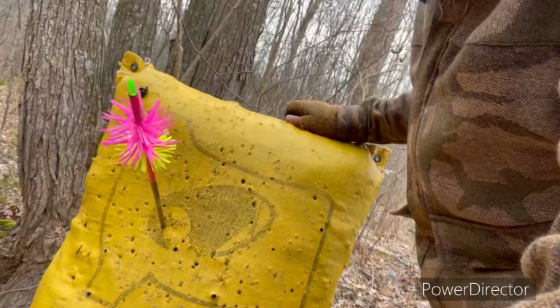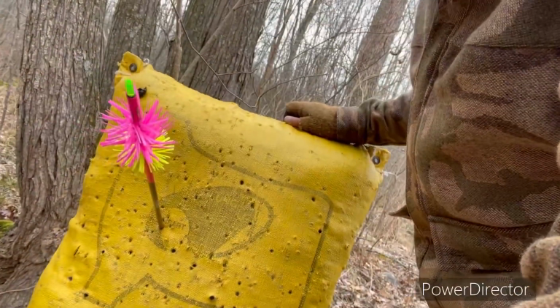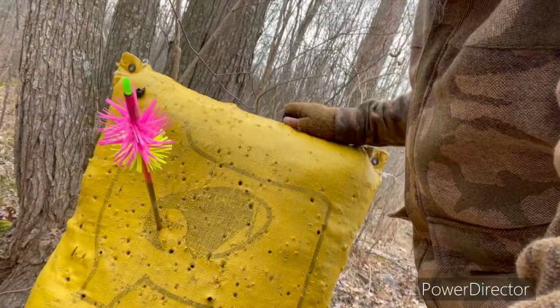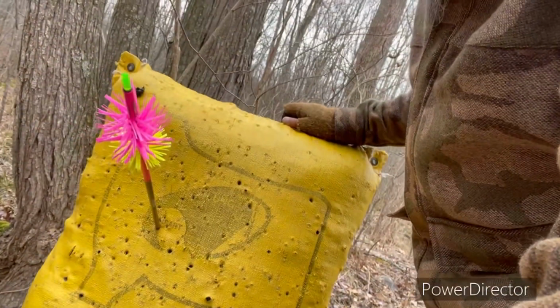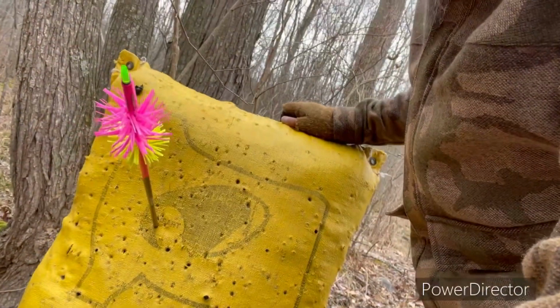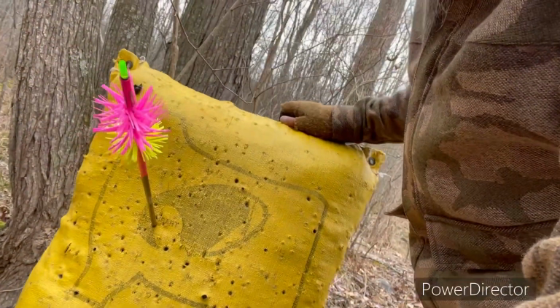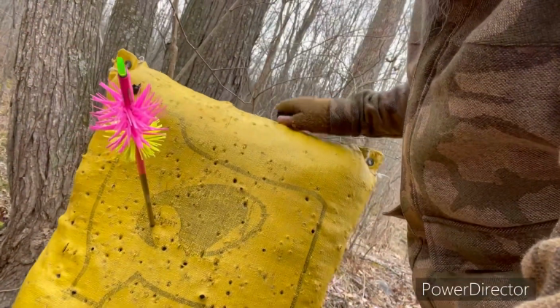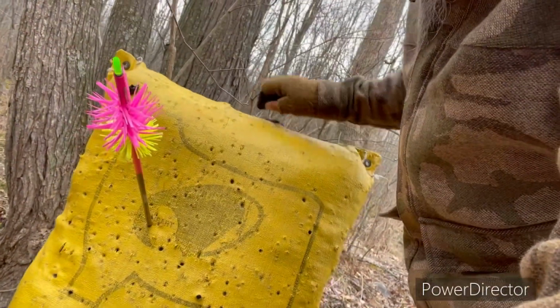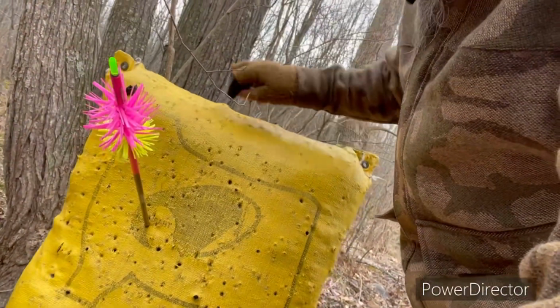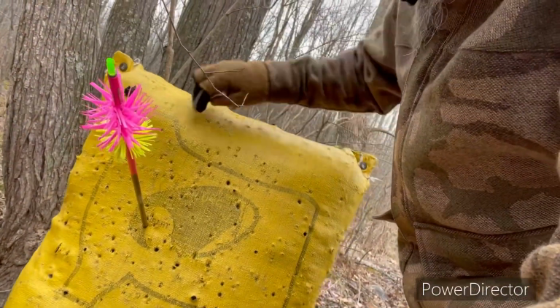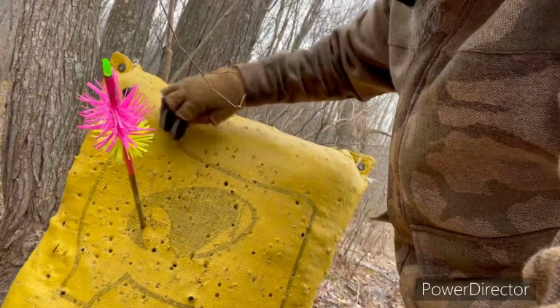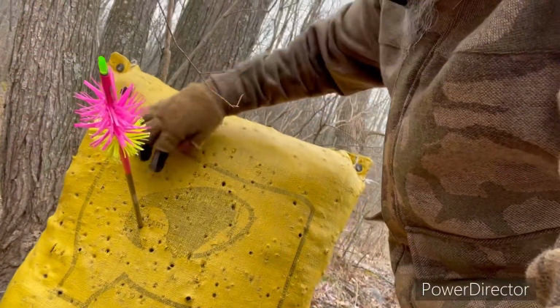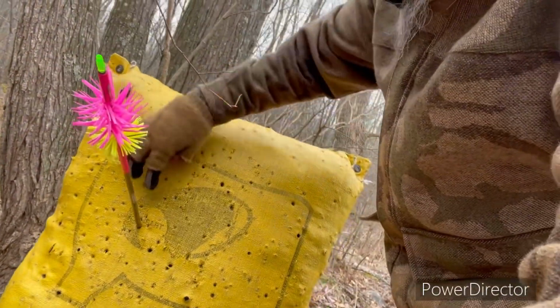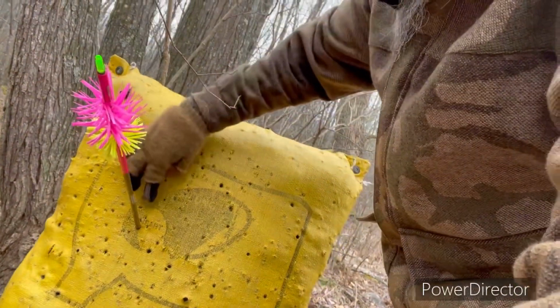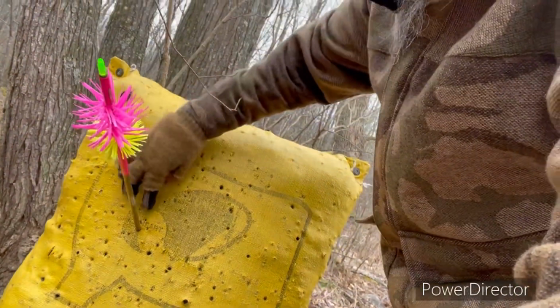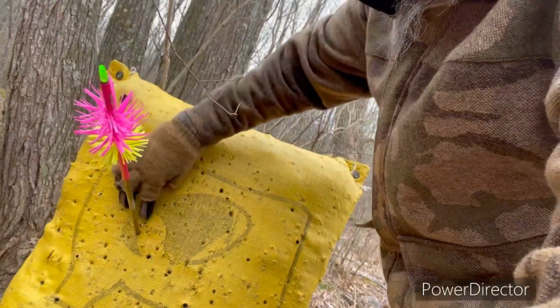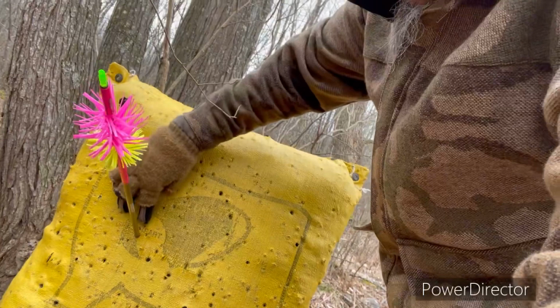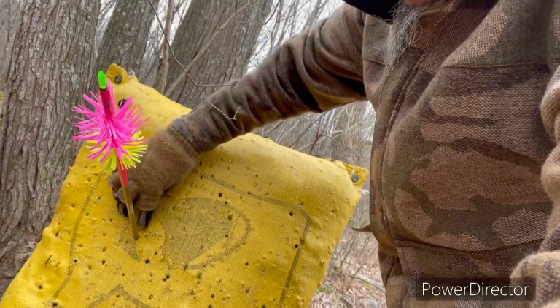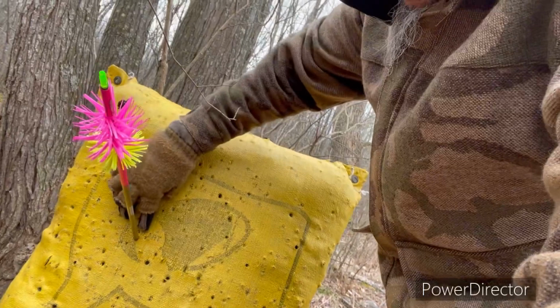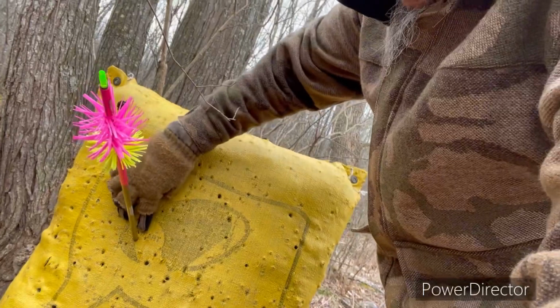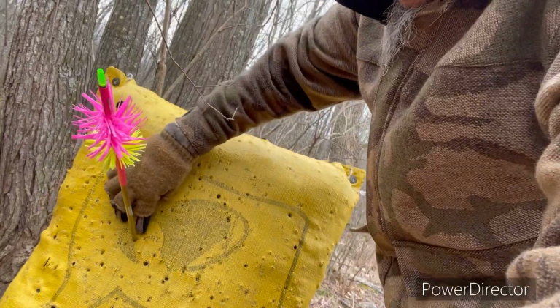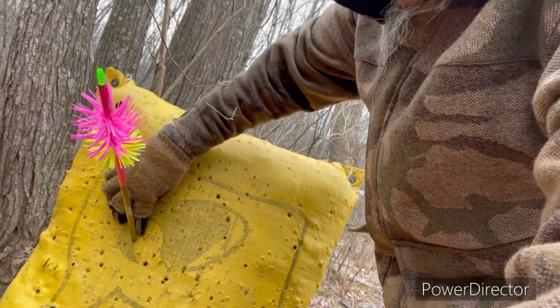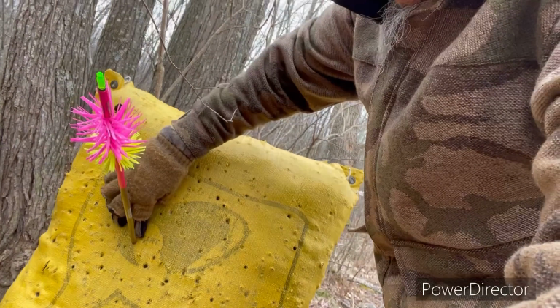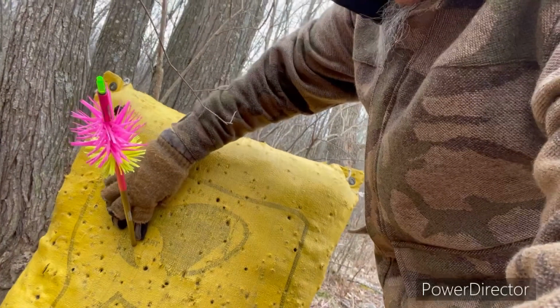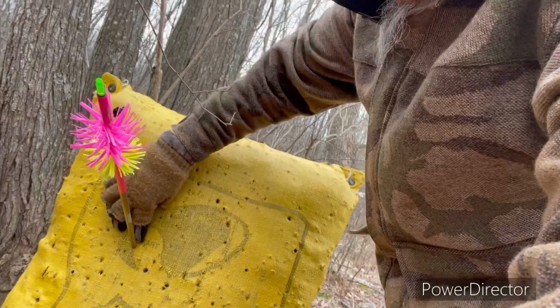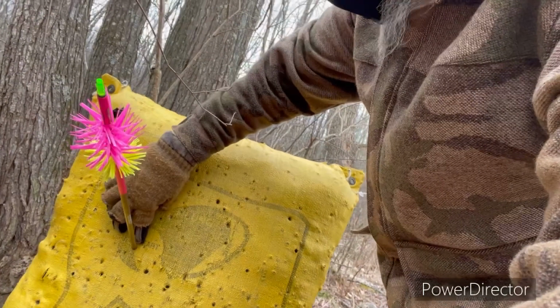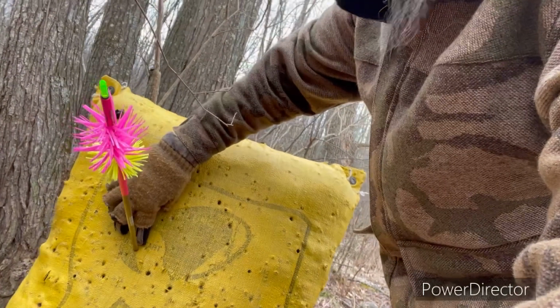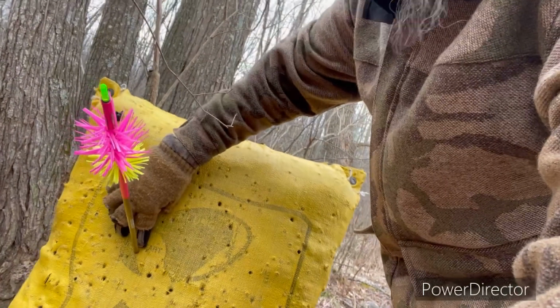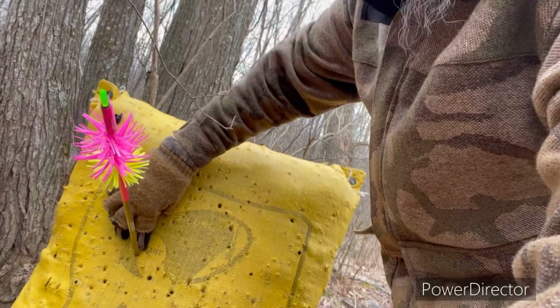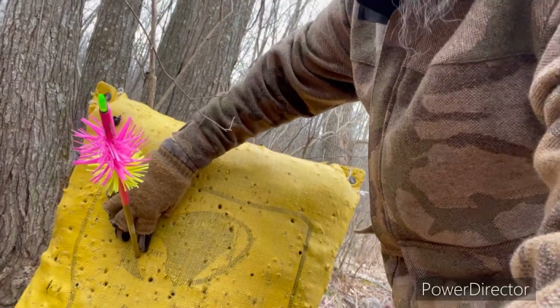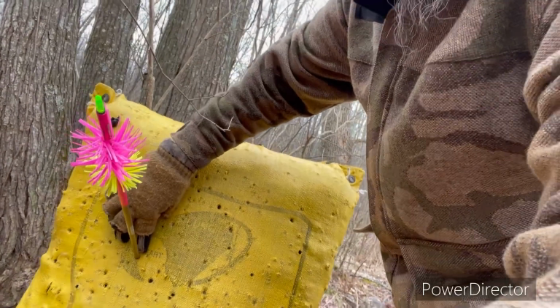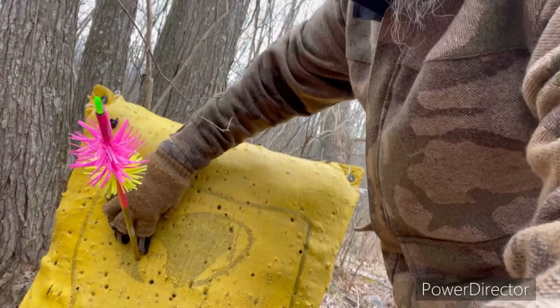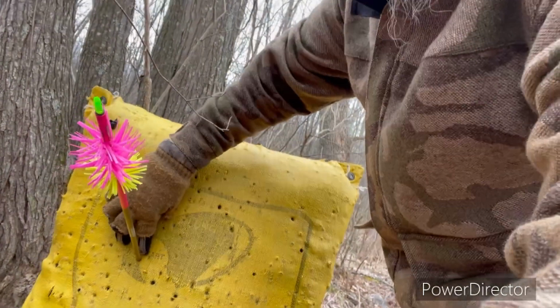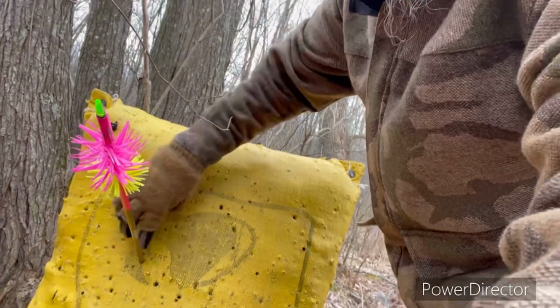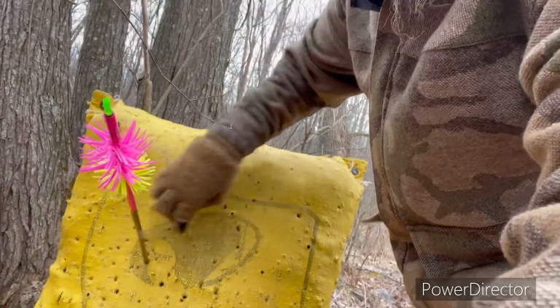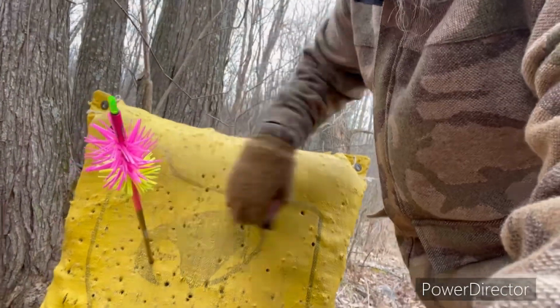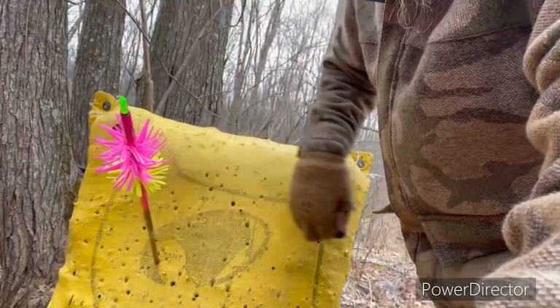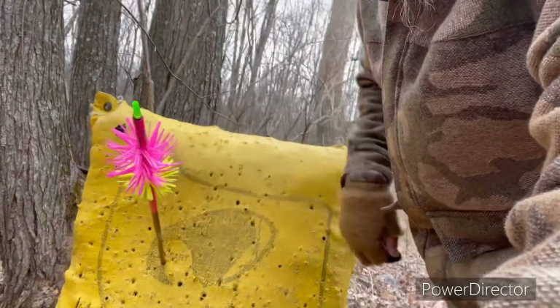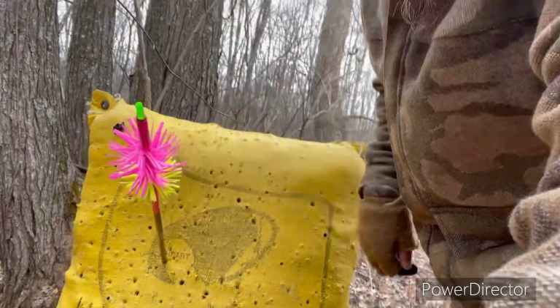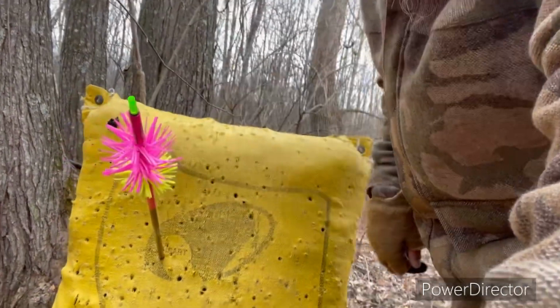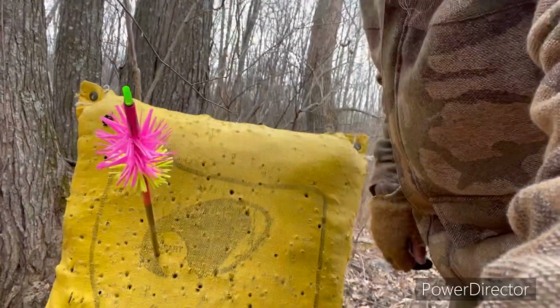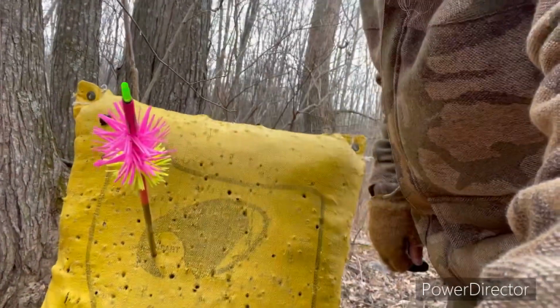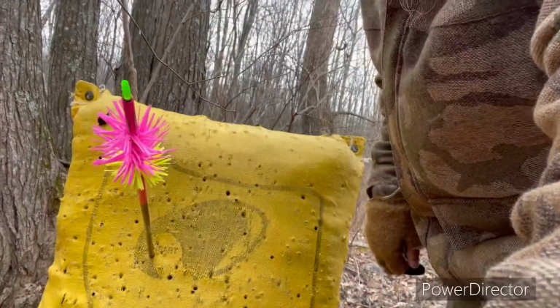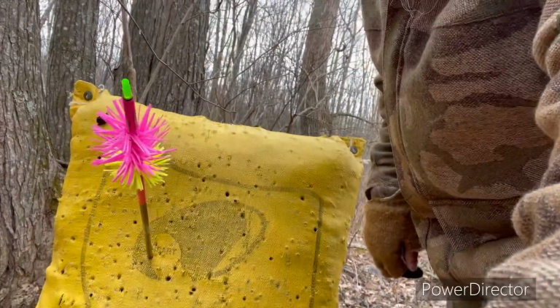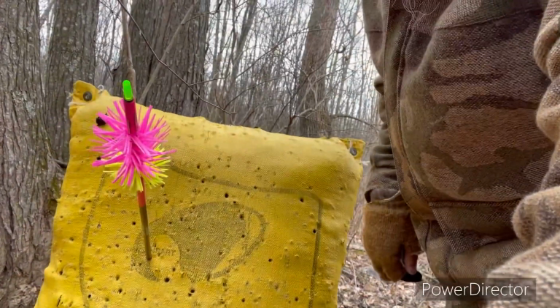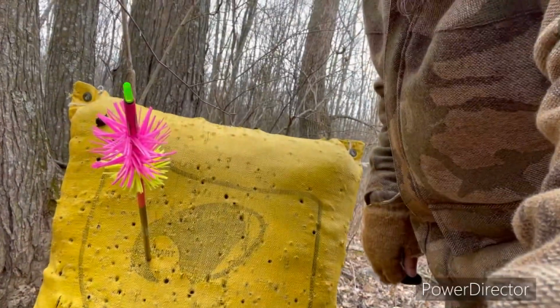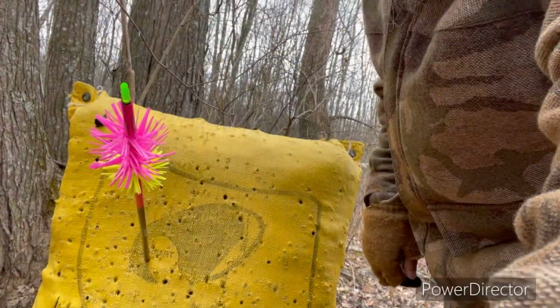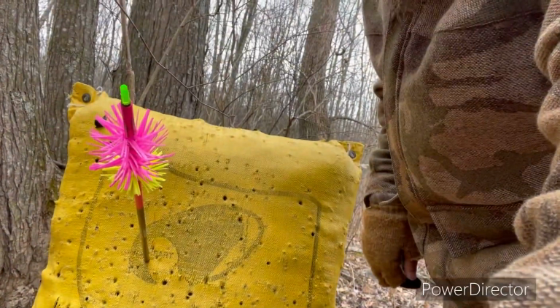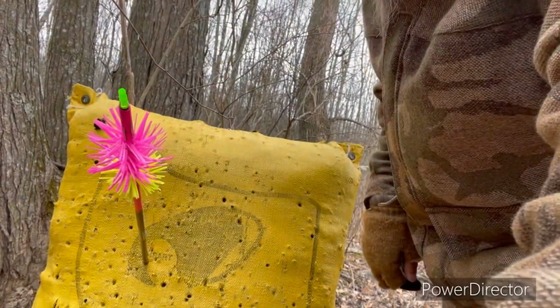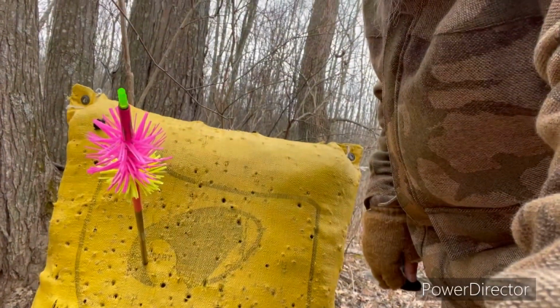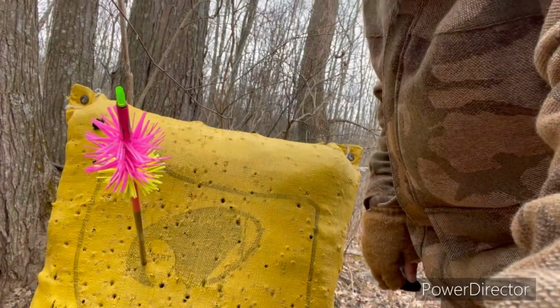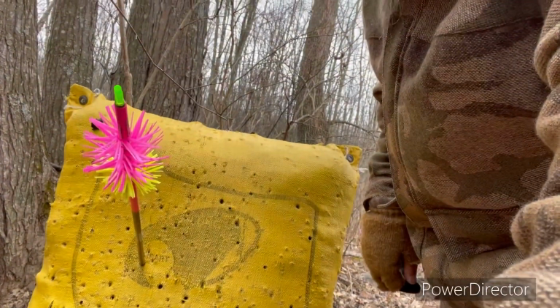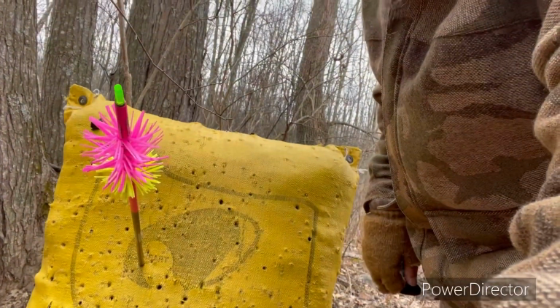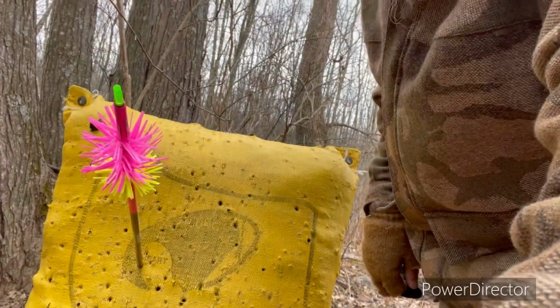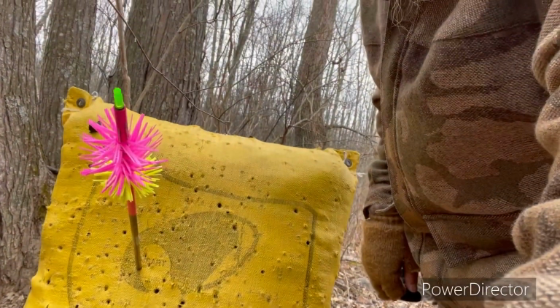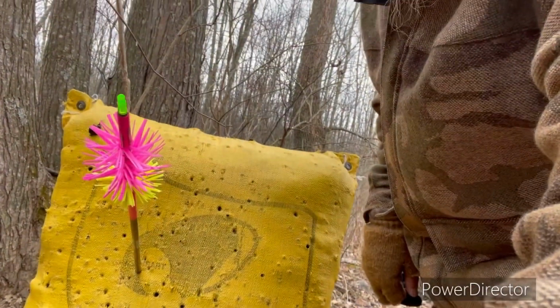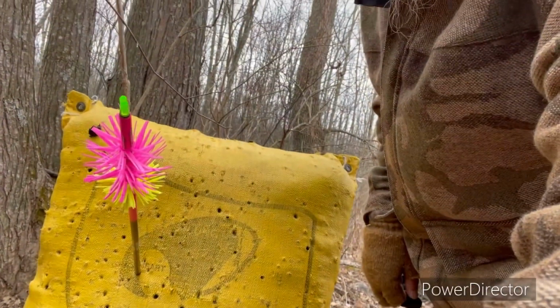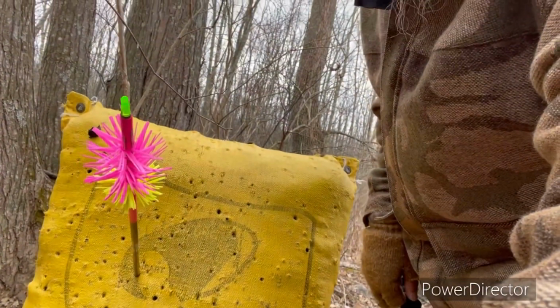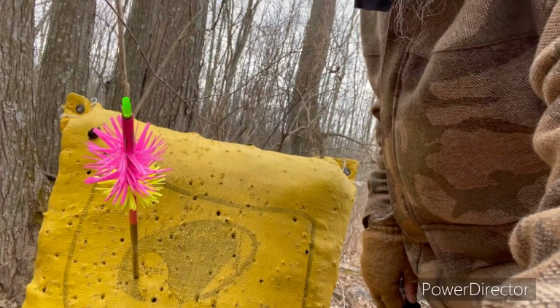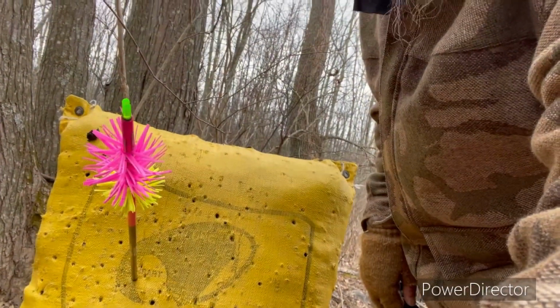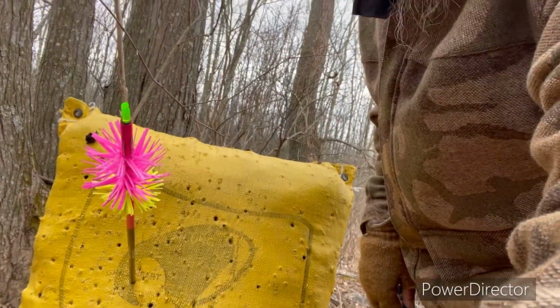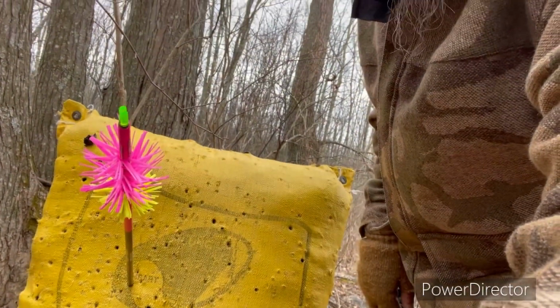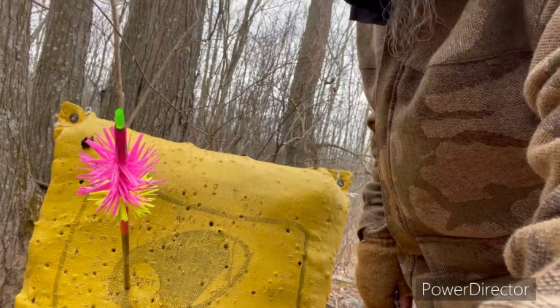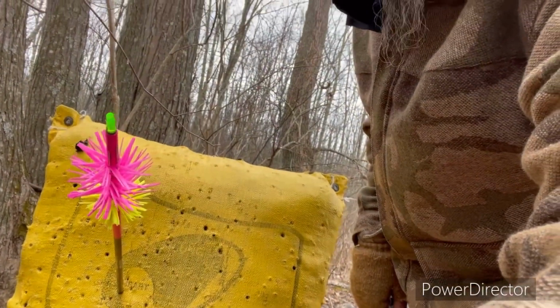There's our shot — man, that's just about a bullseye!